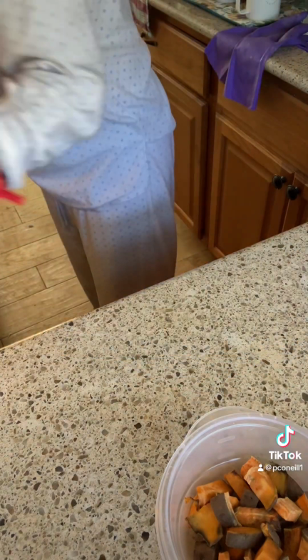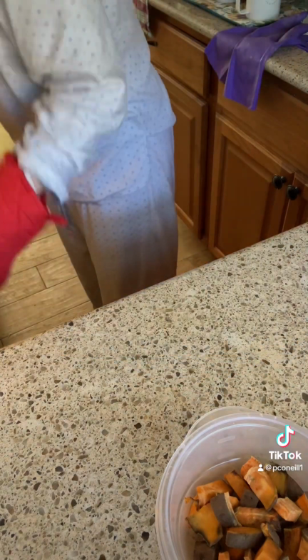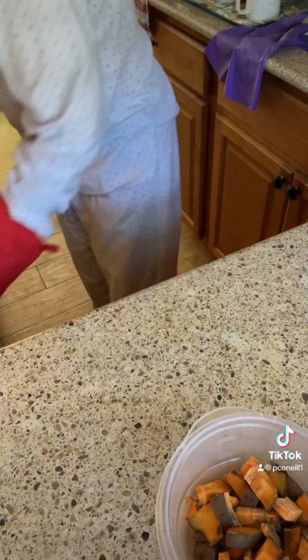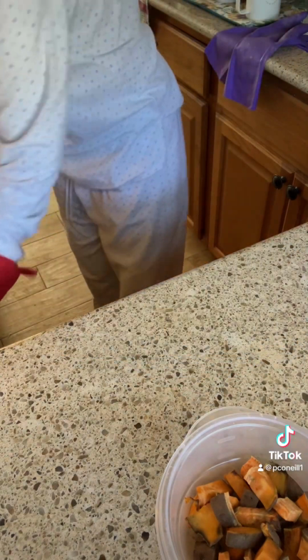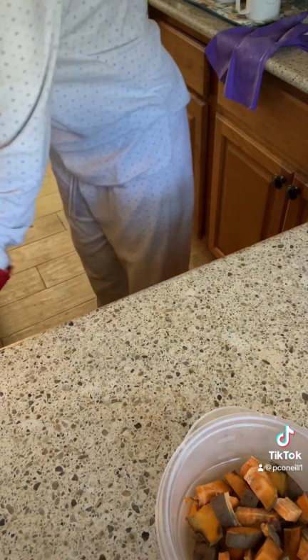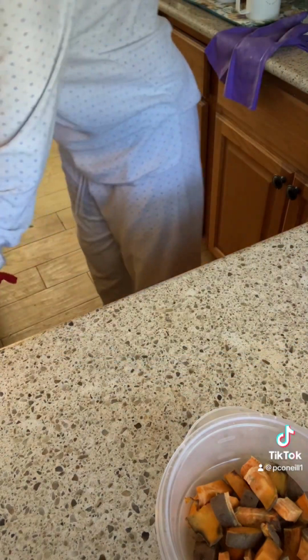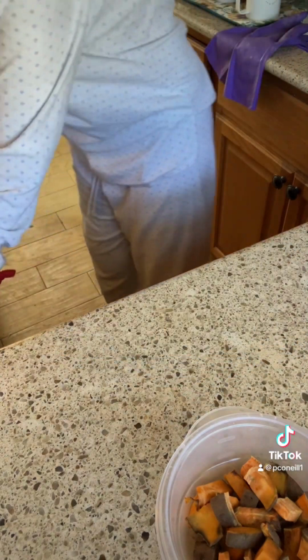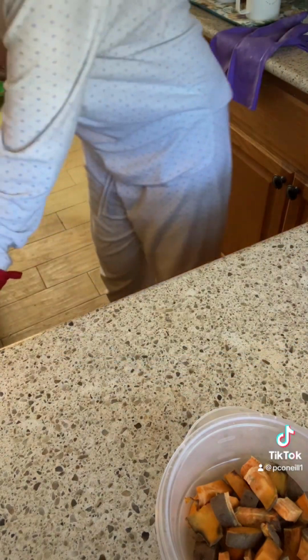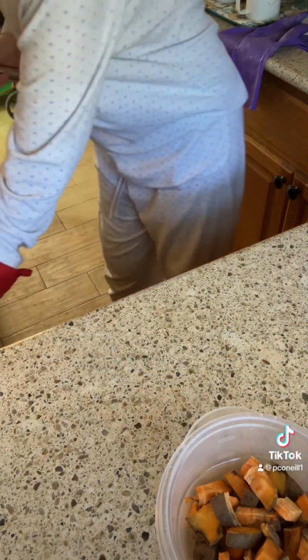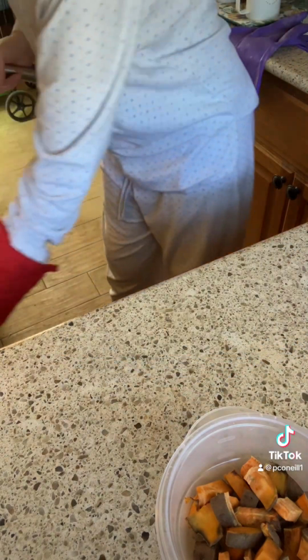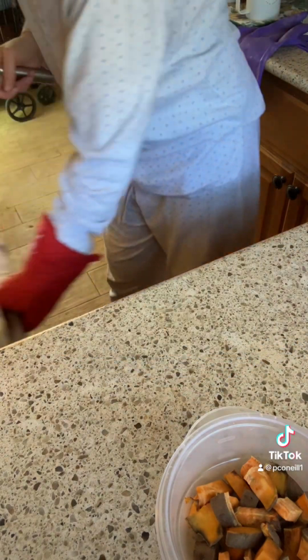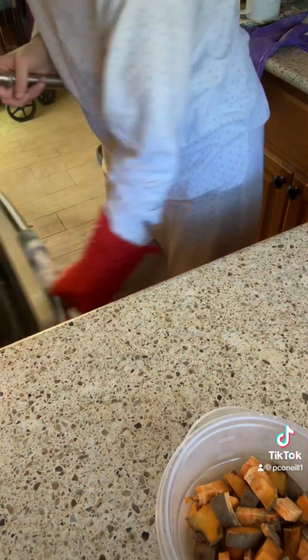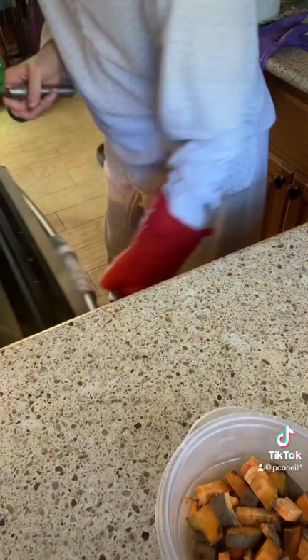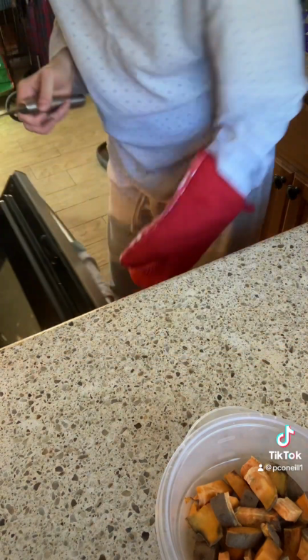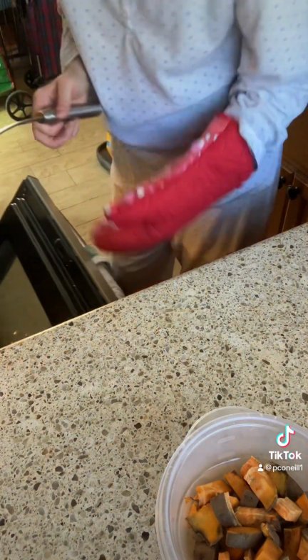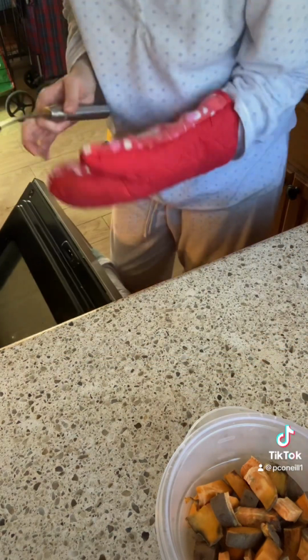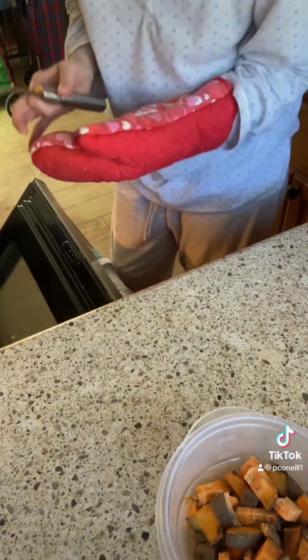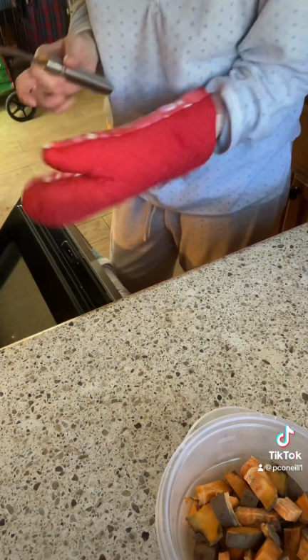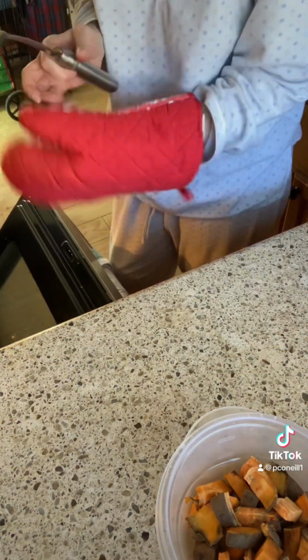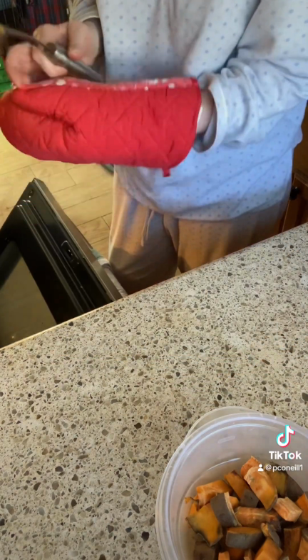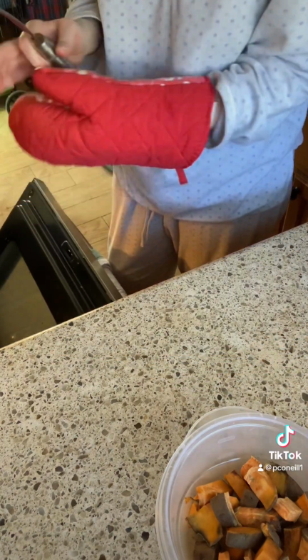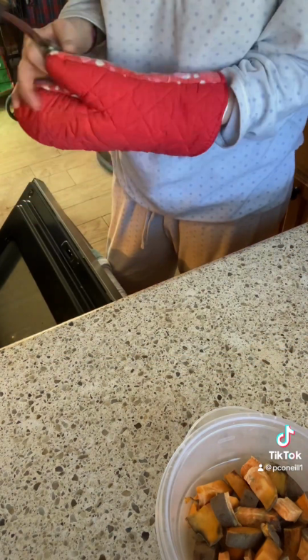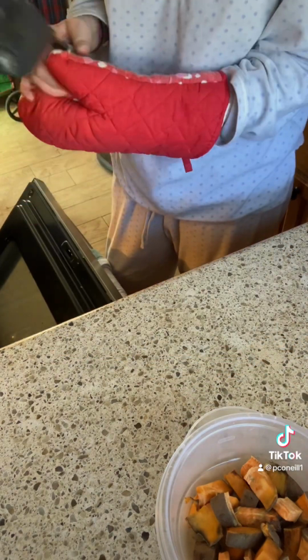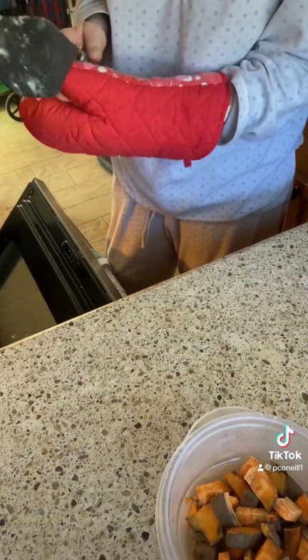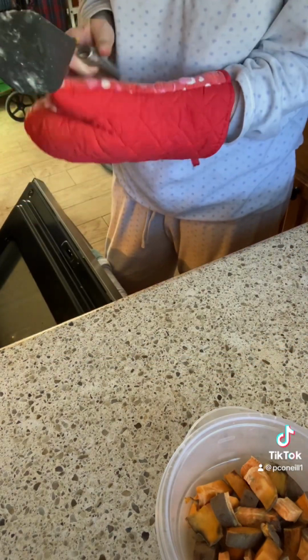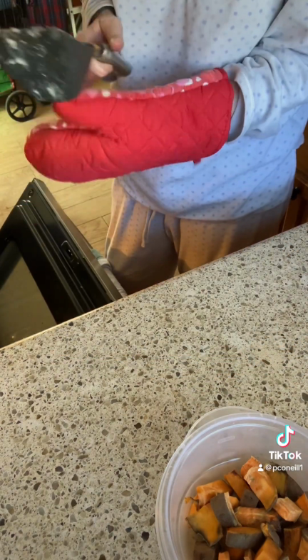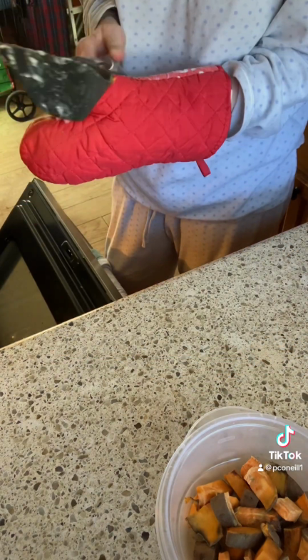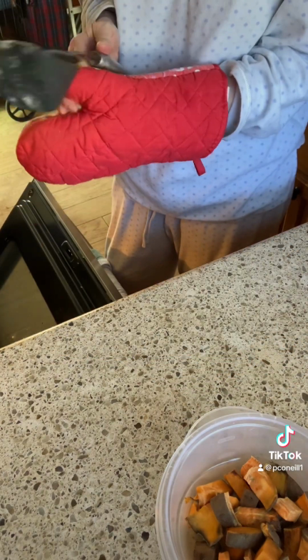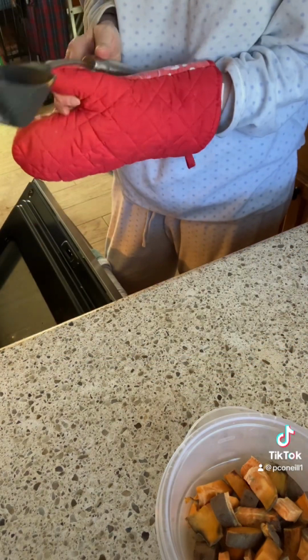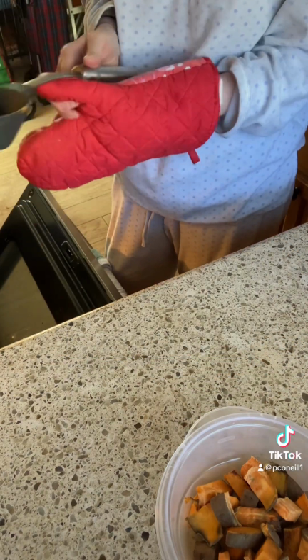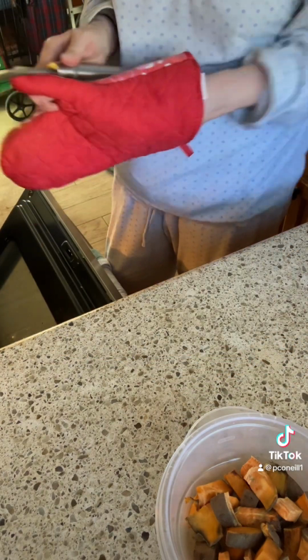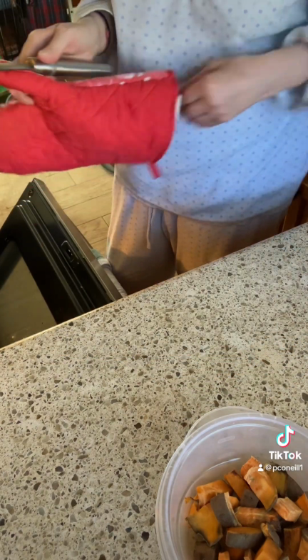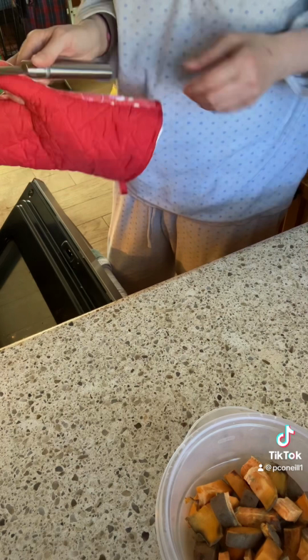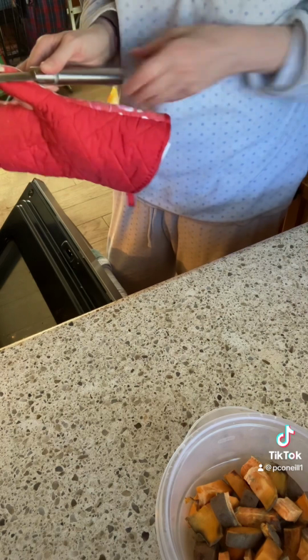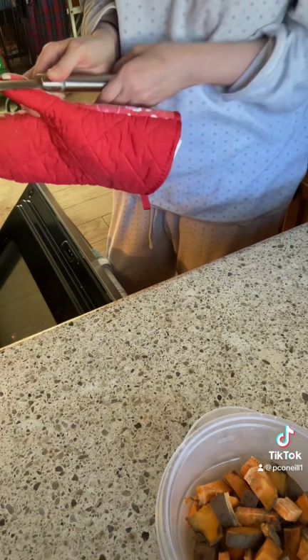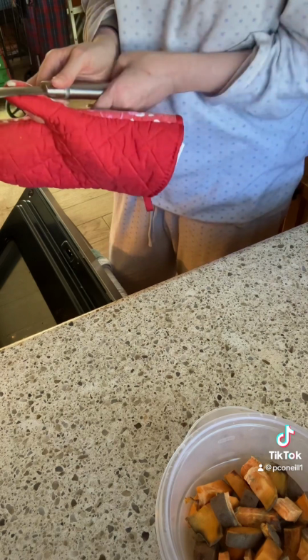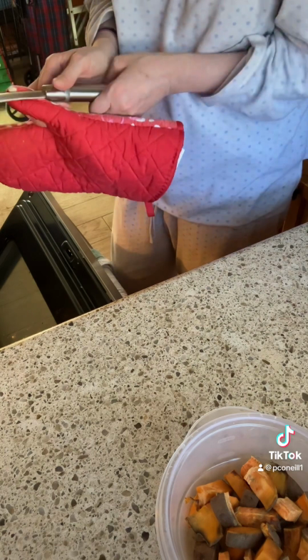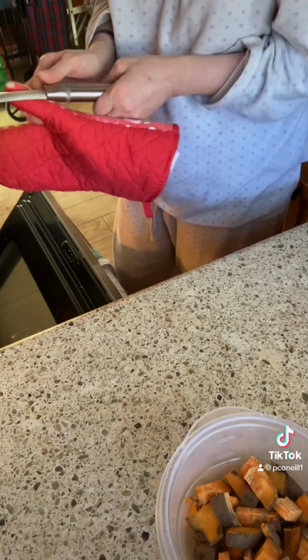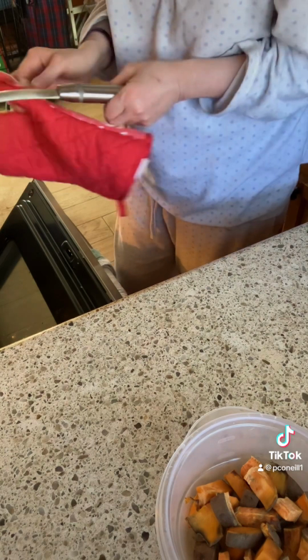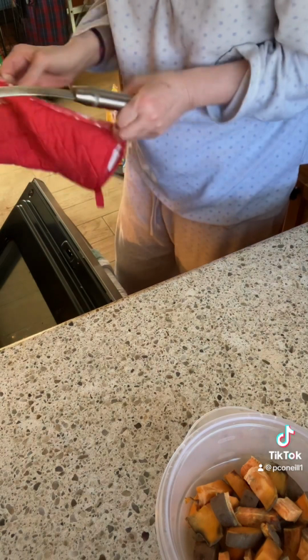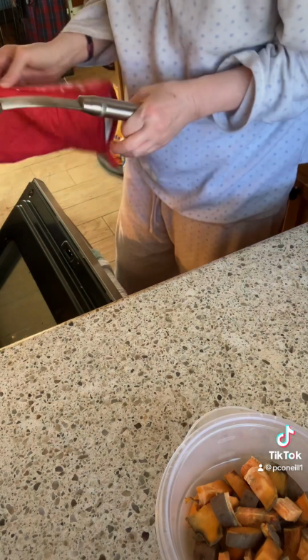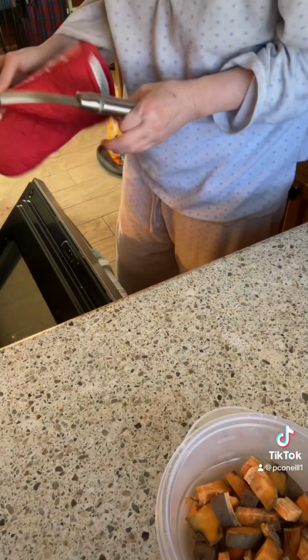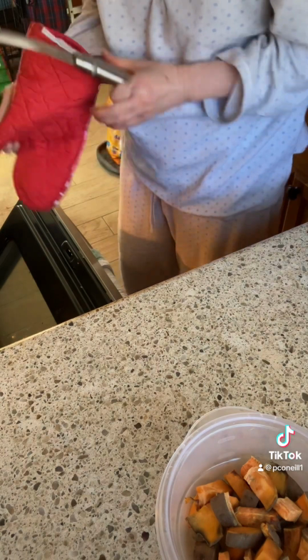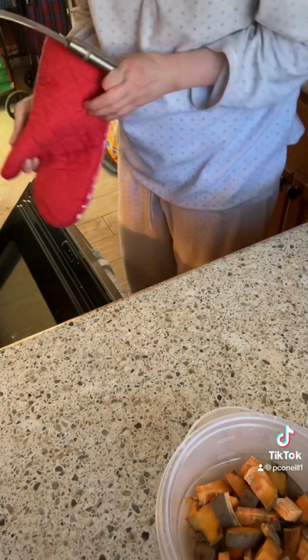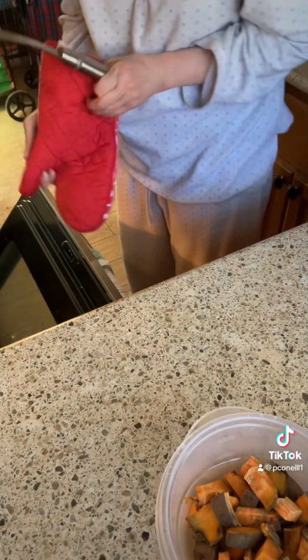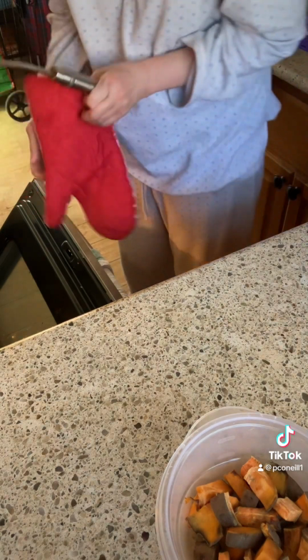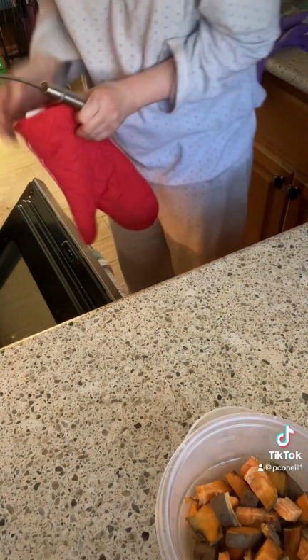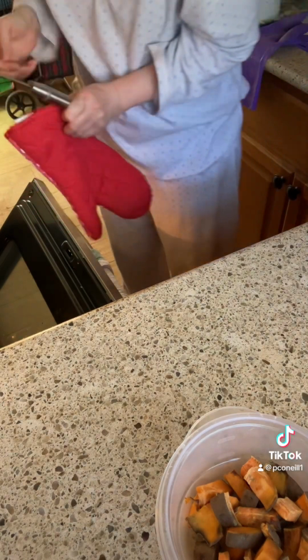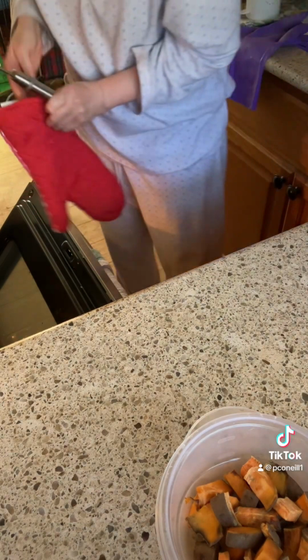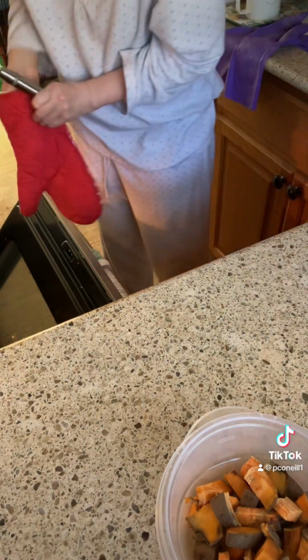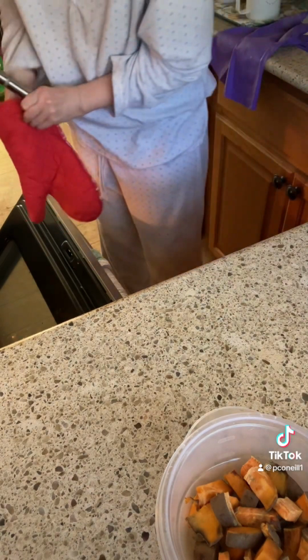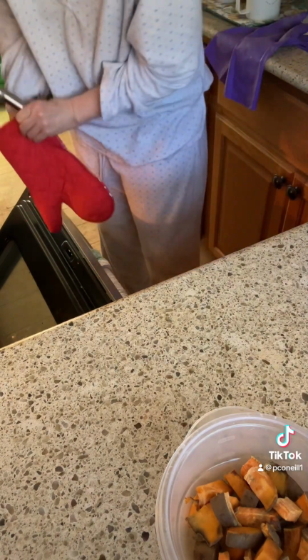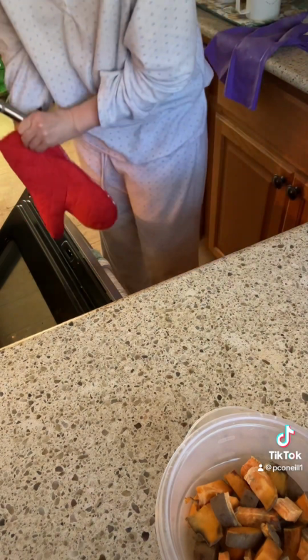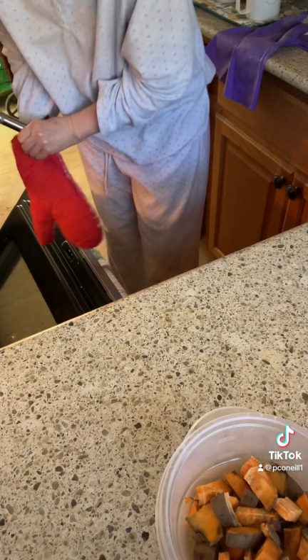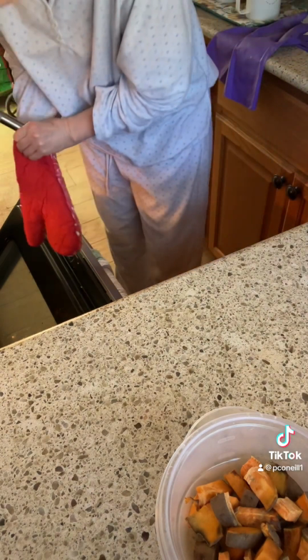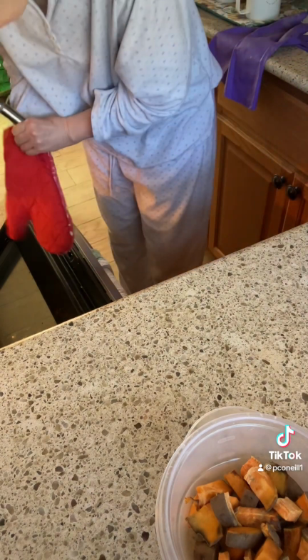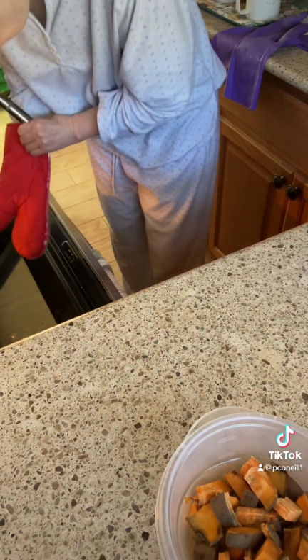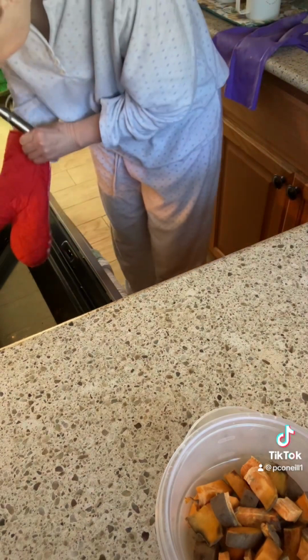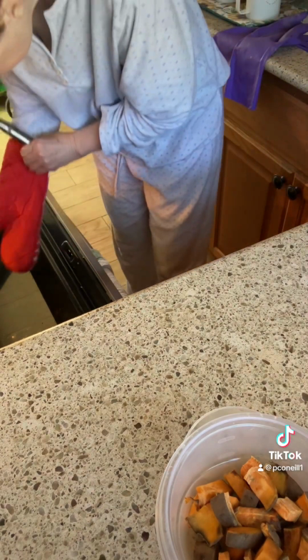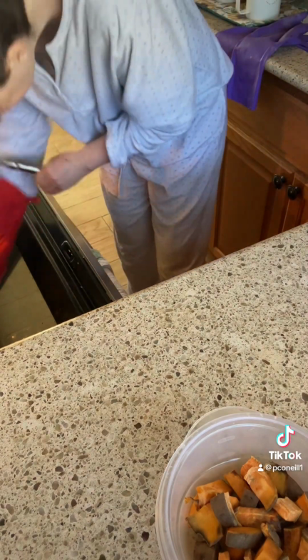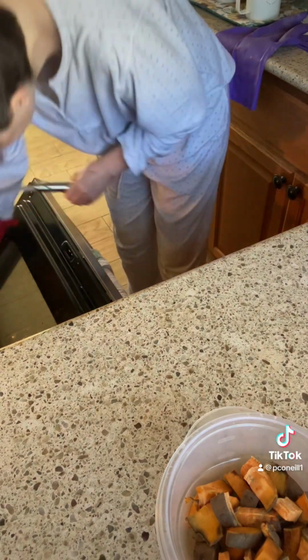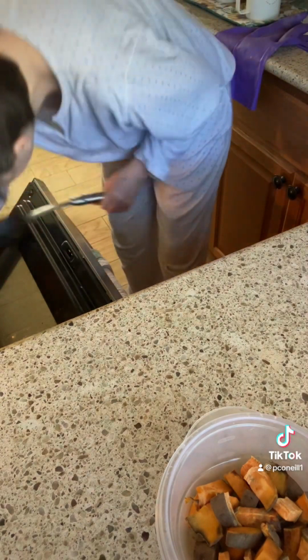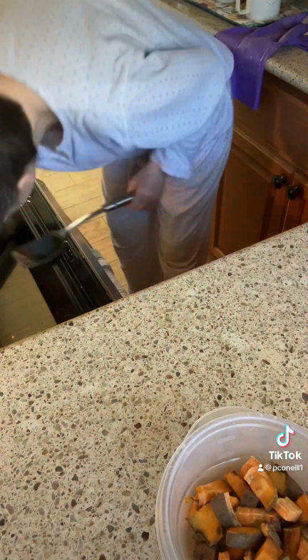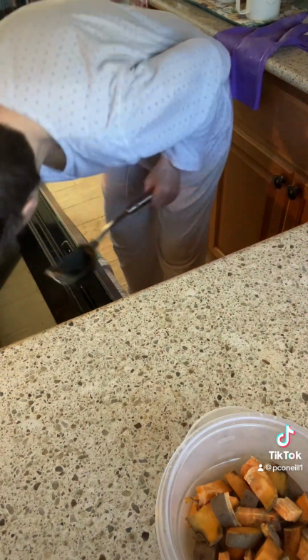I always let my Tupperware cool off a little bit before I clean it because it's easier to handle.